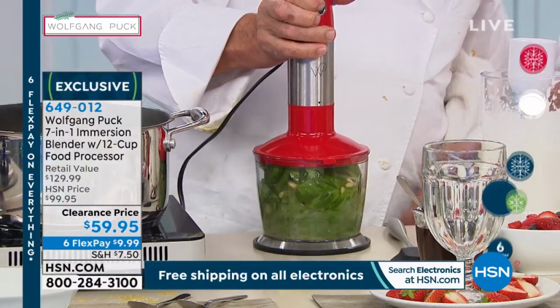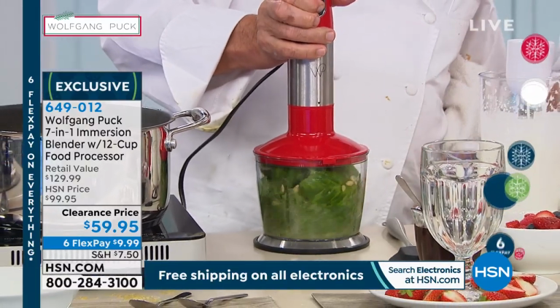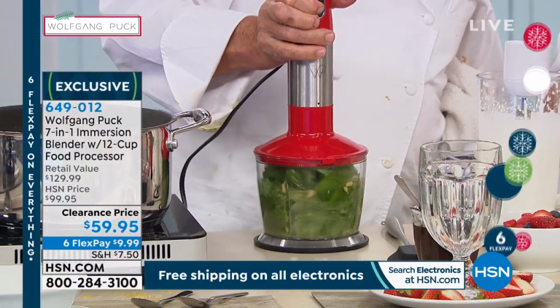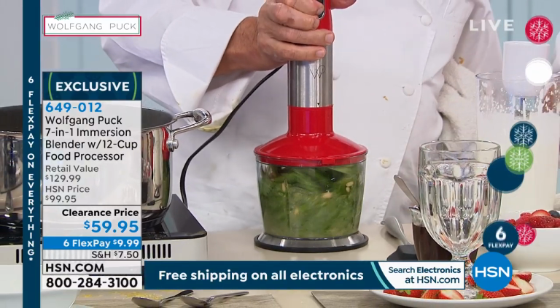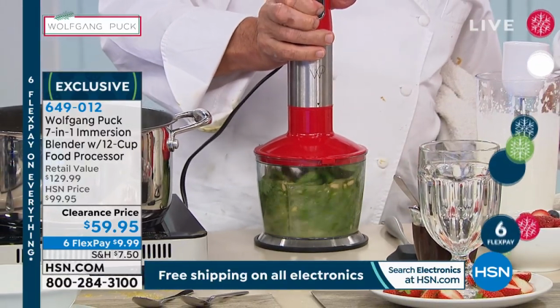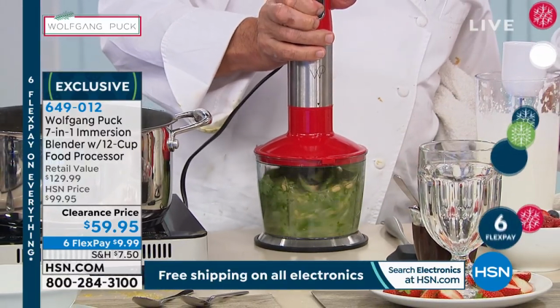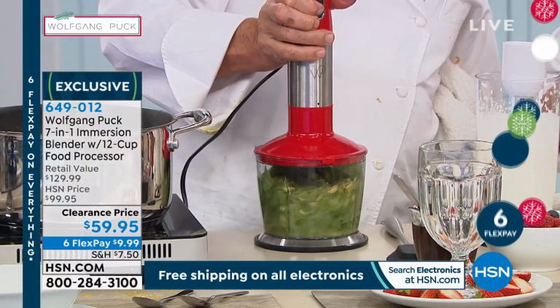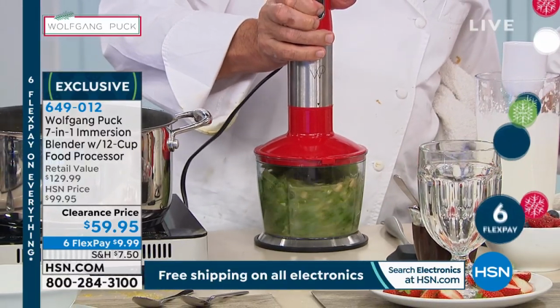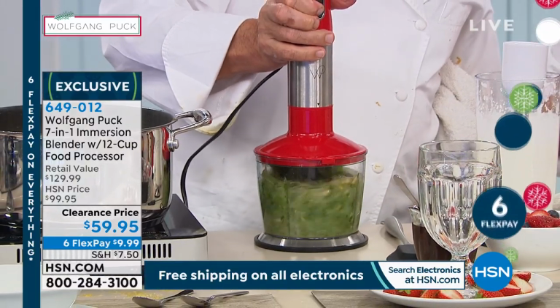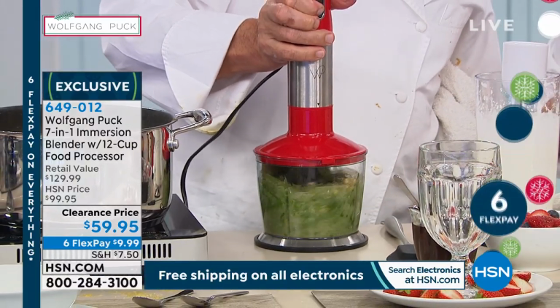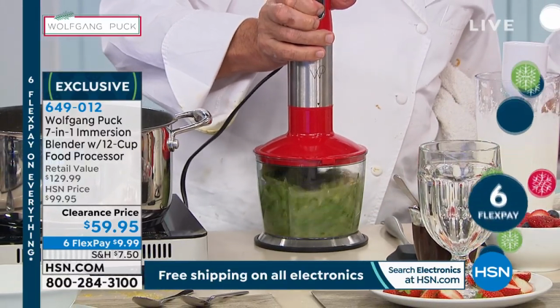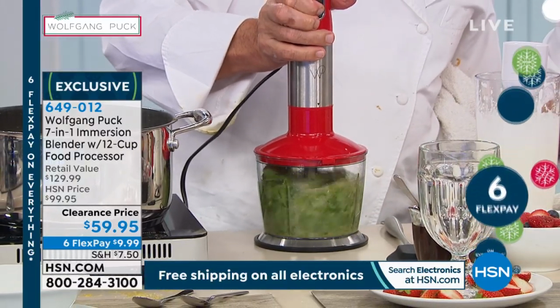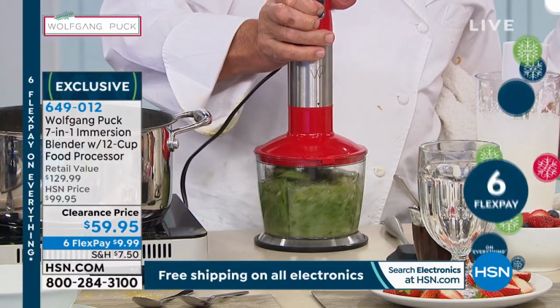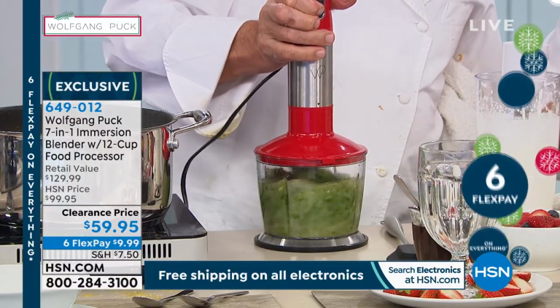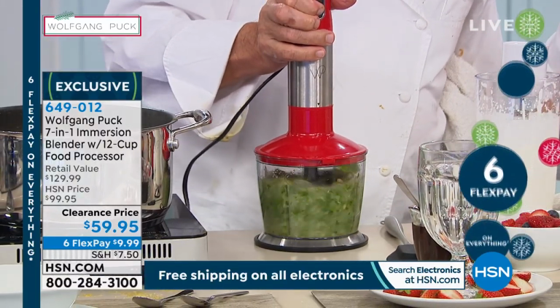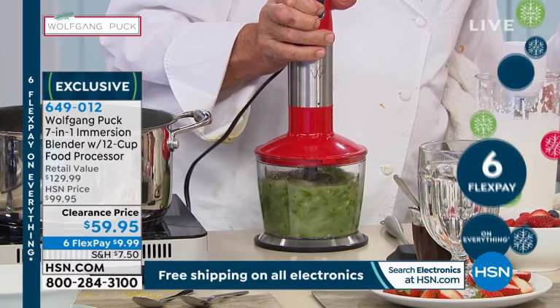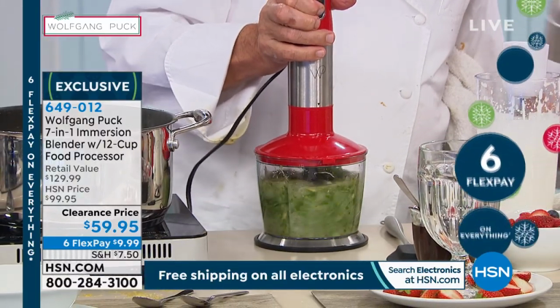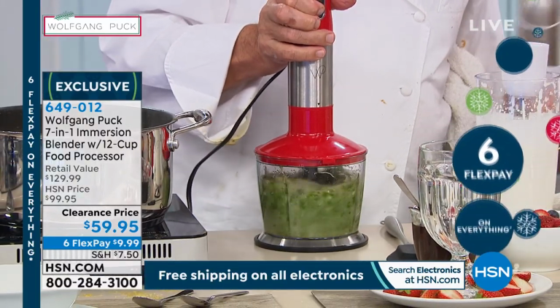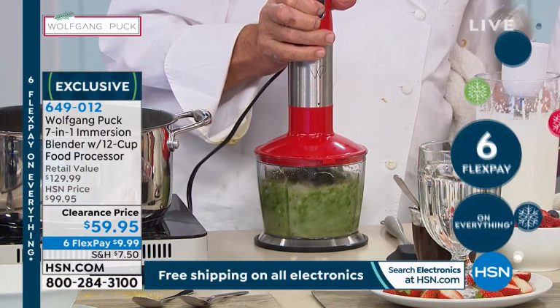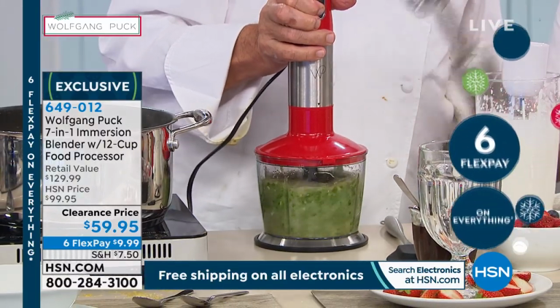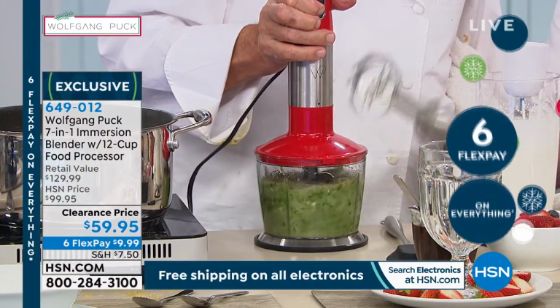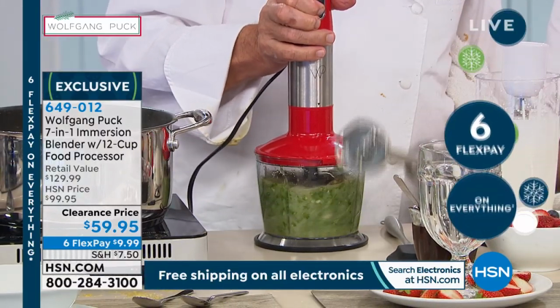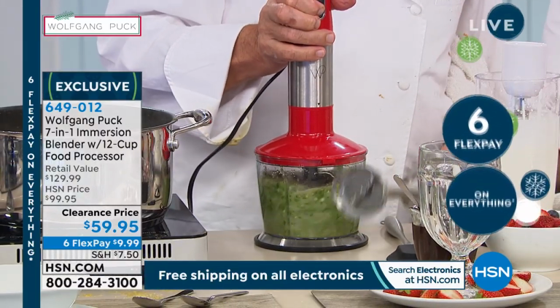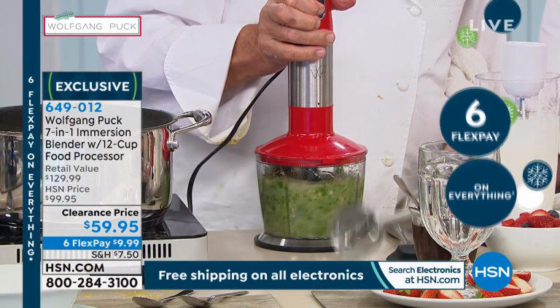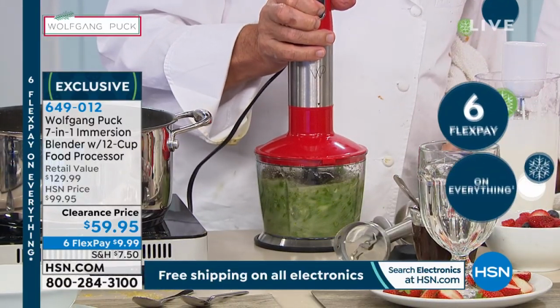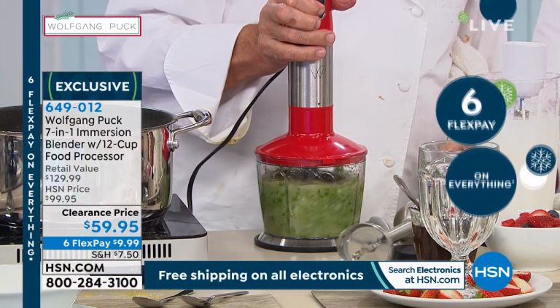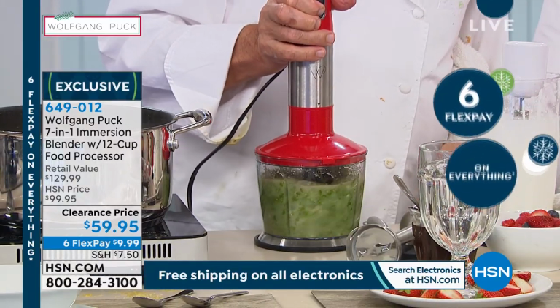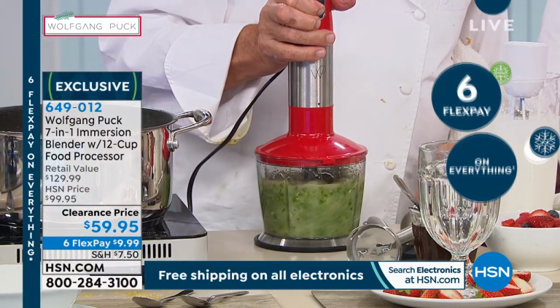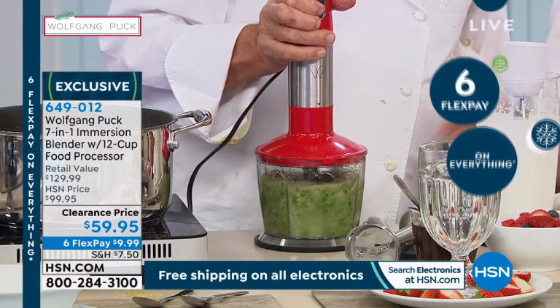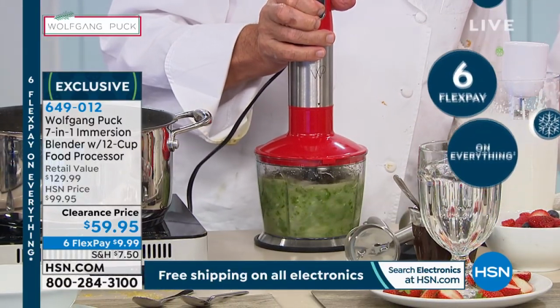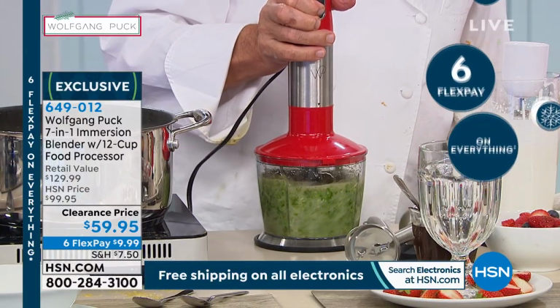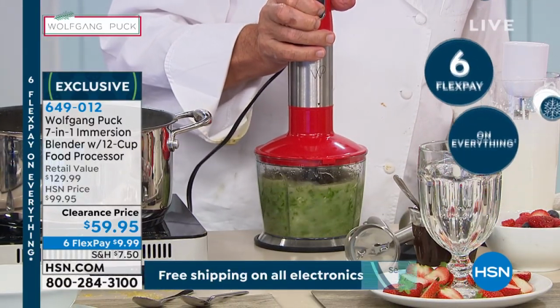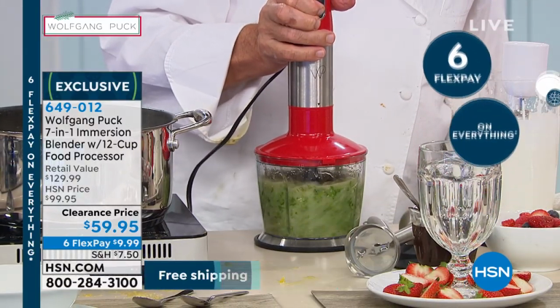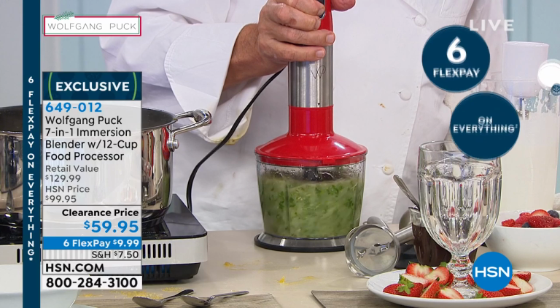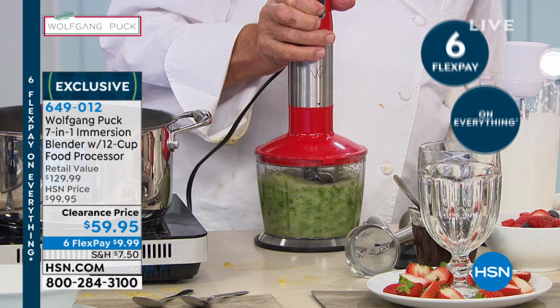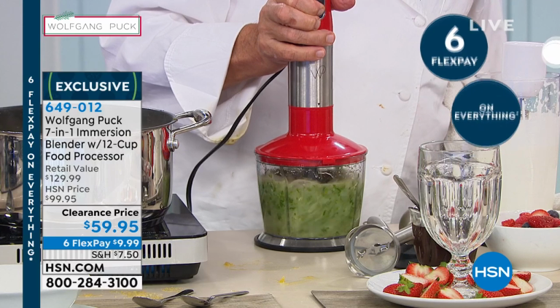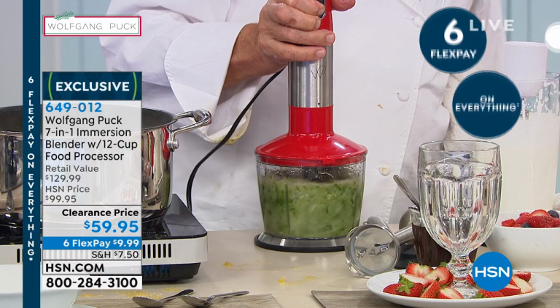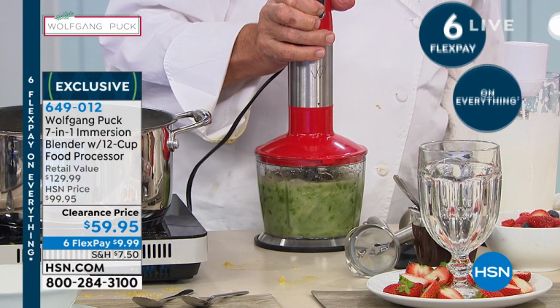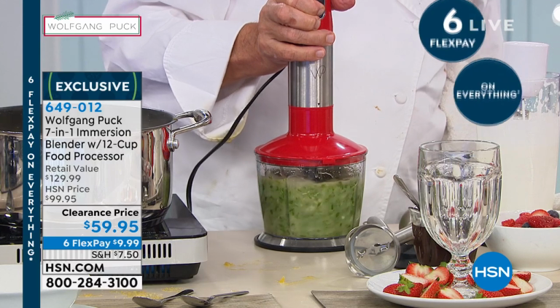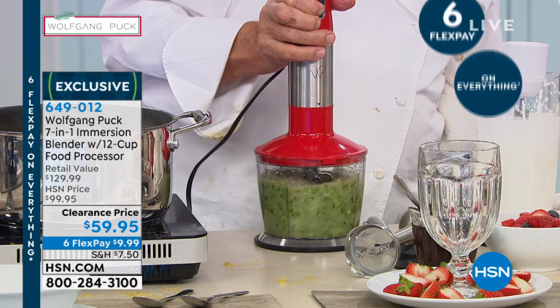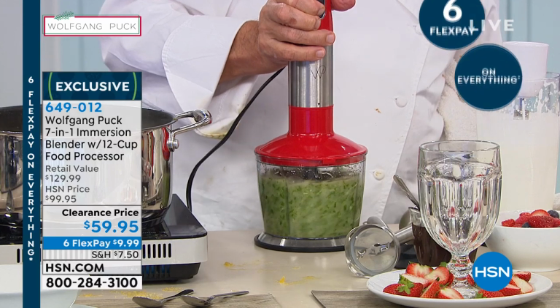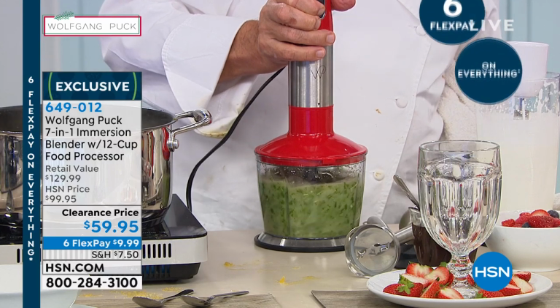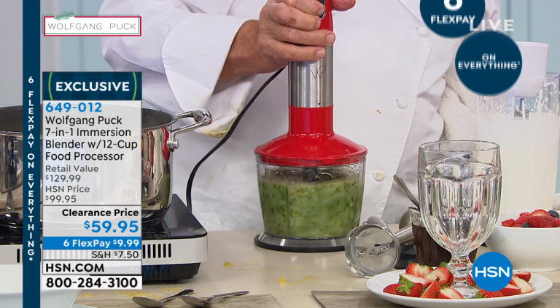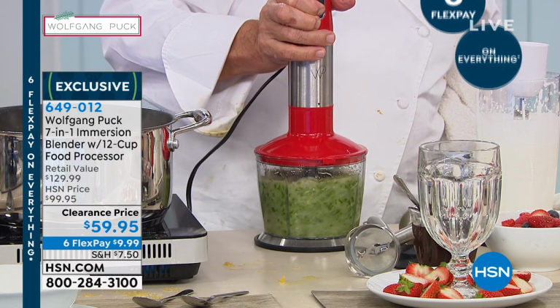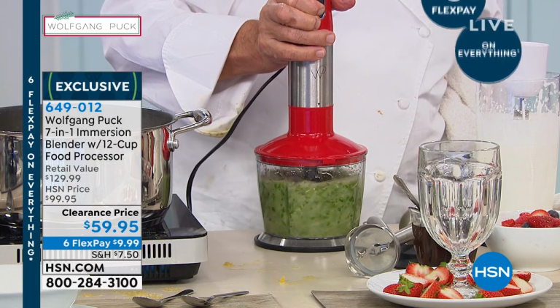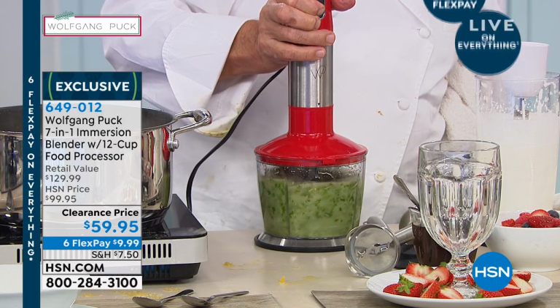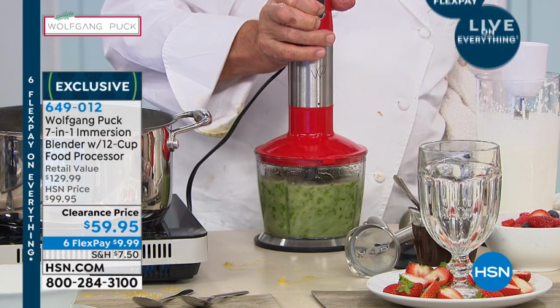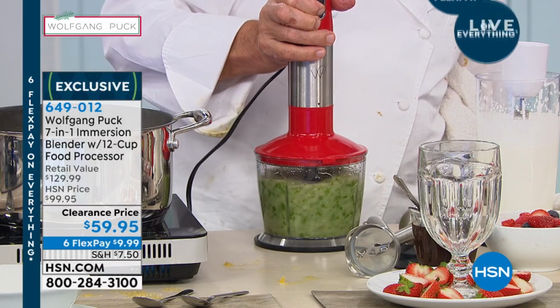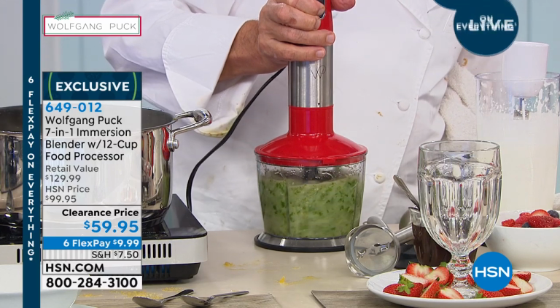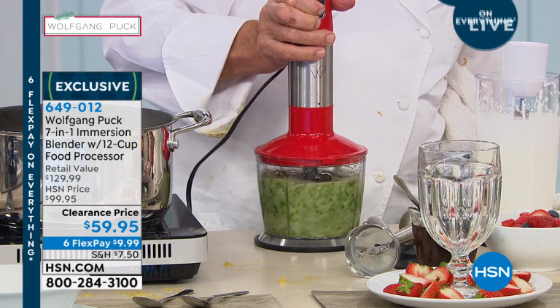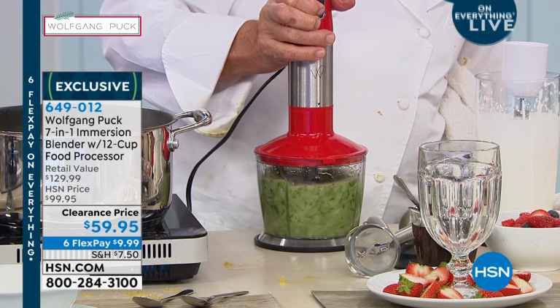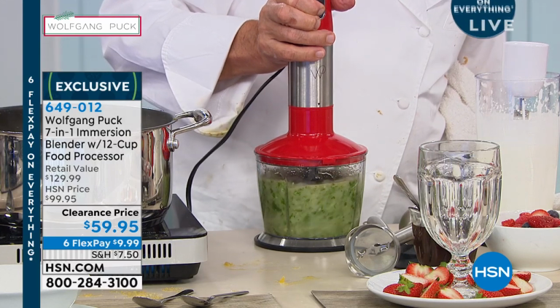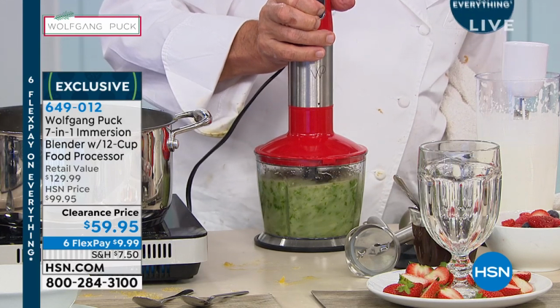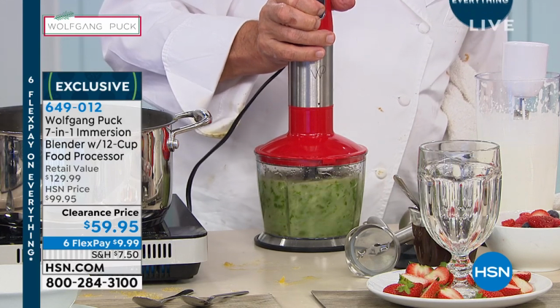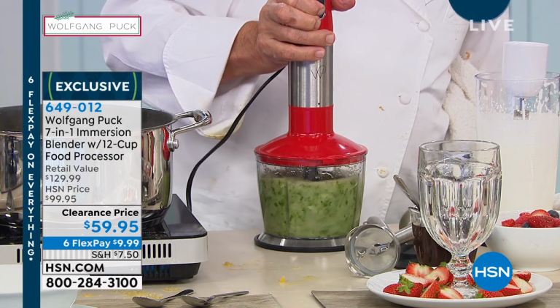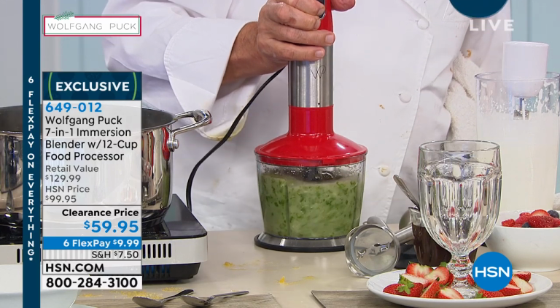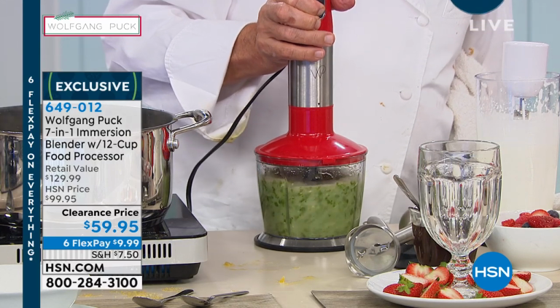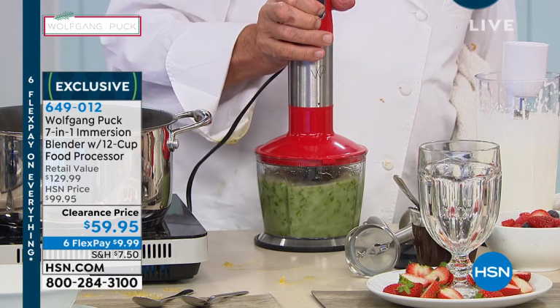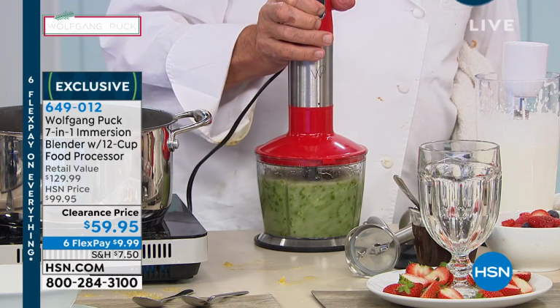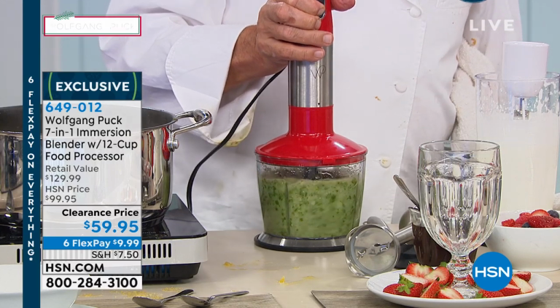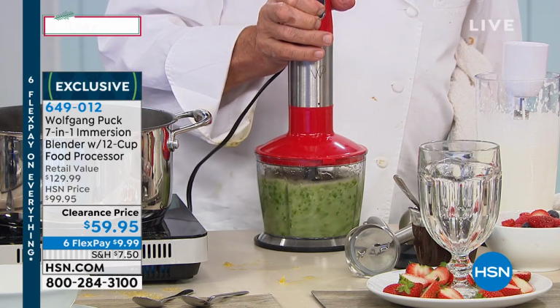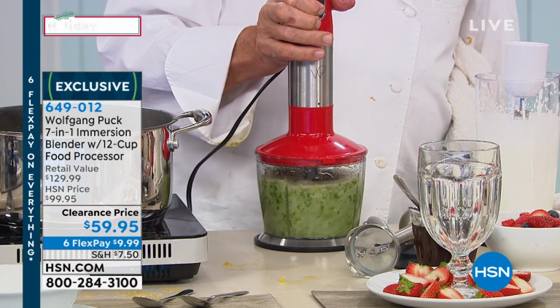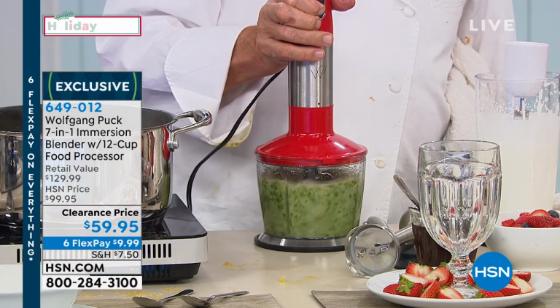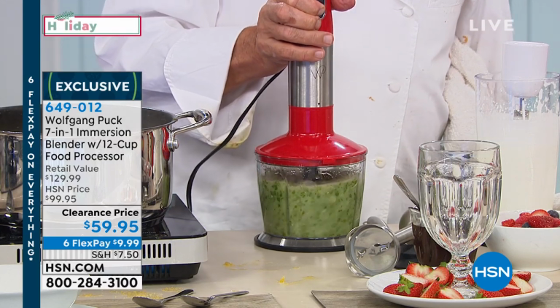Look at that — you're just blending, blending. That's fresh pesto.